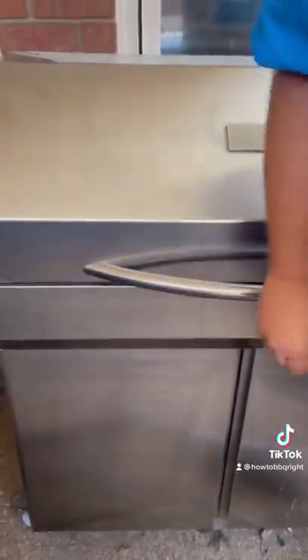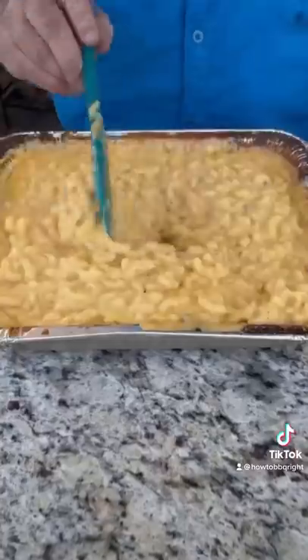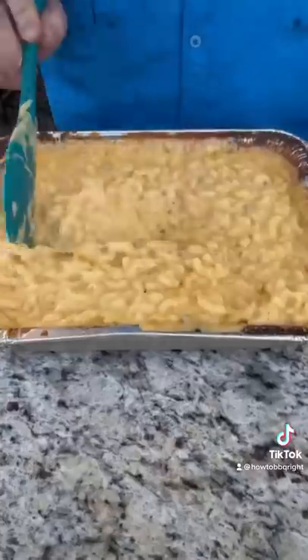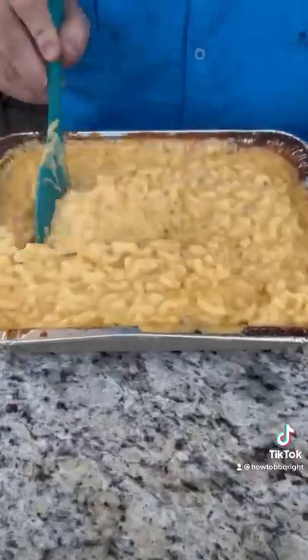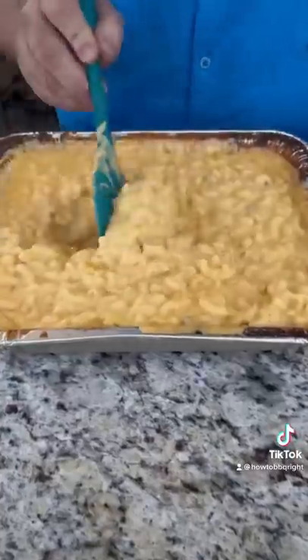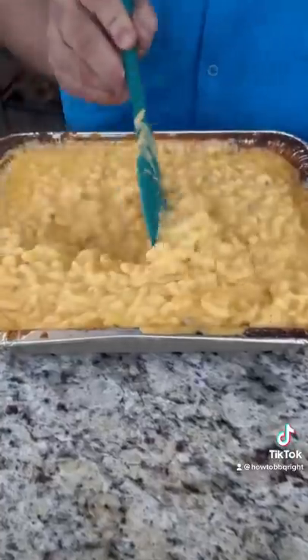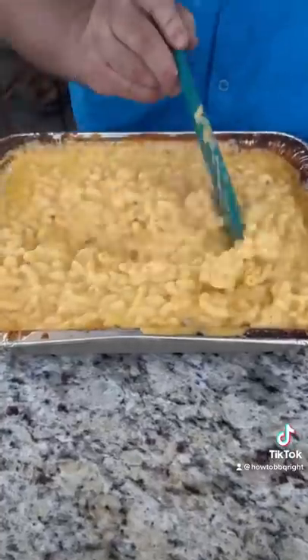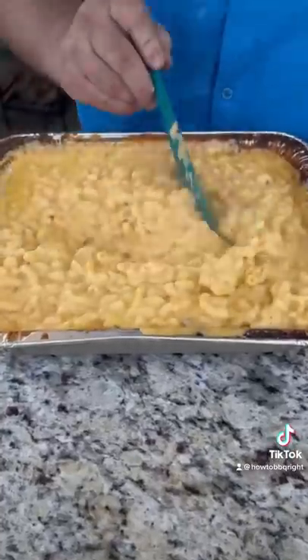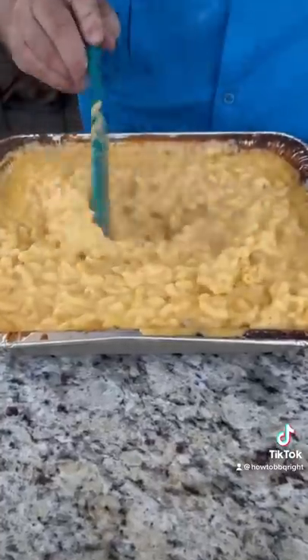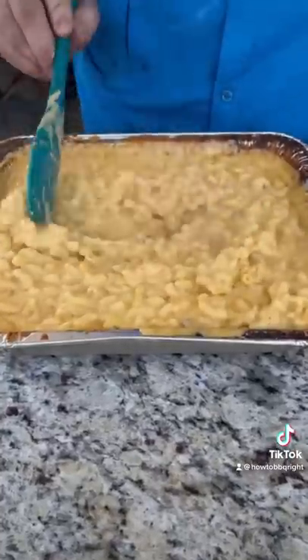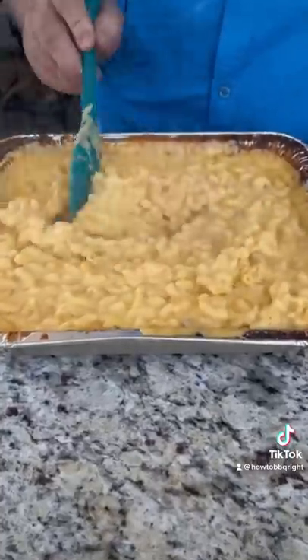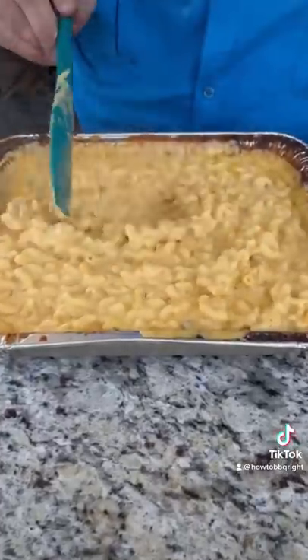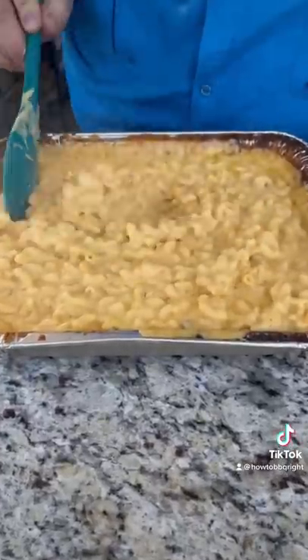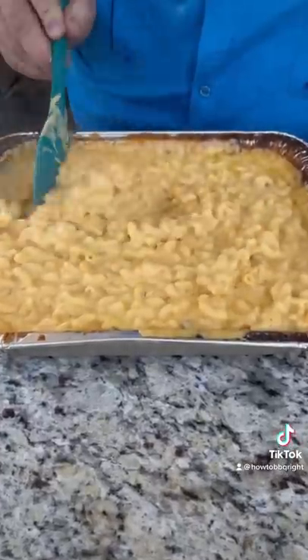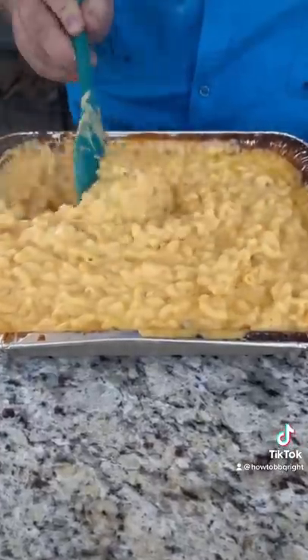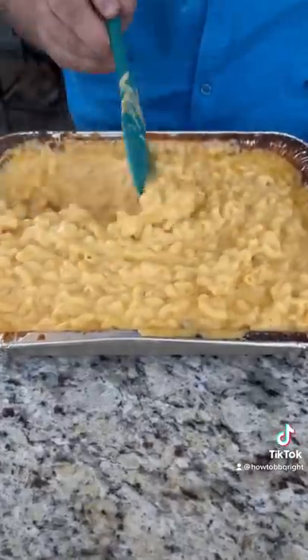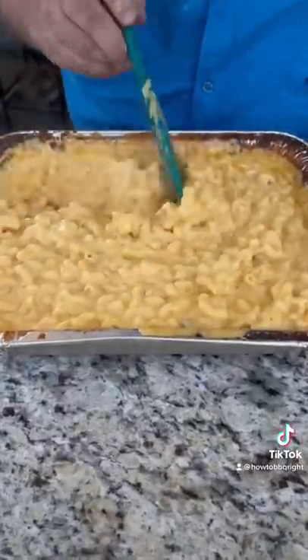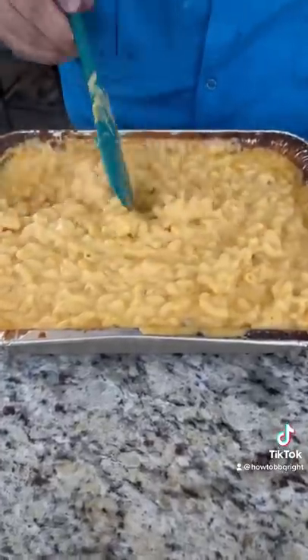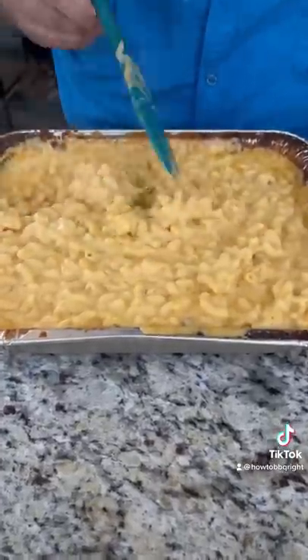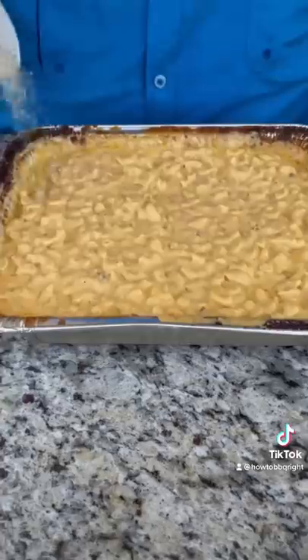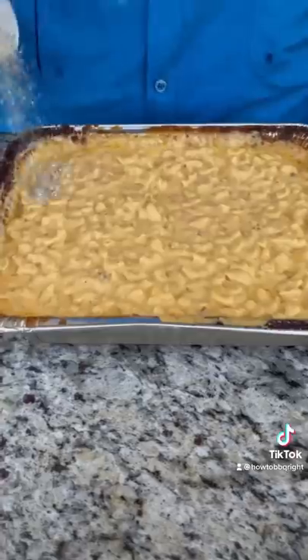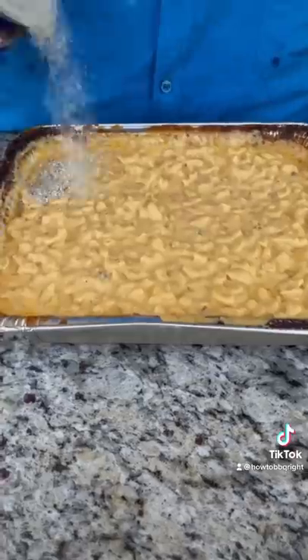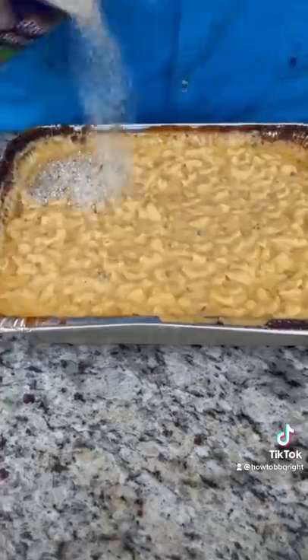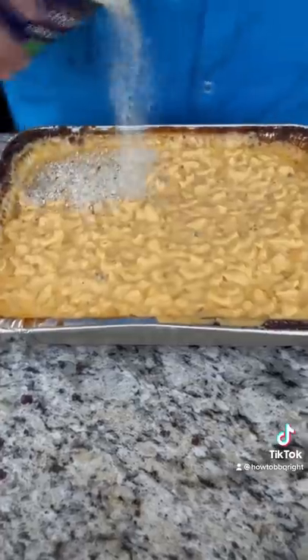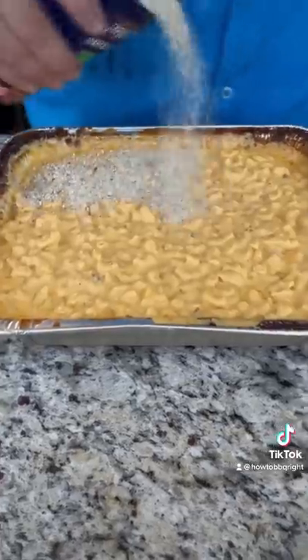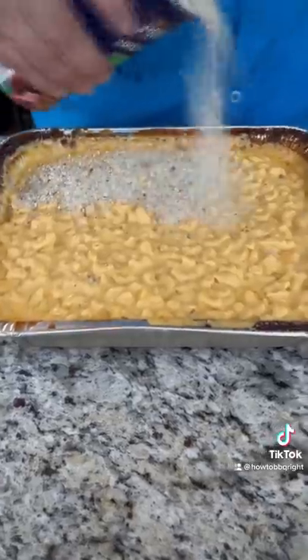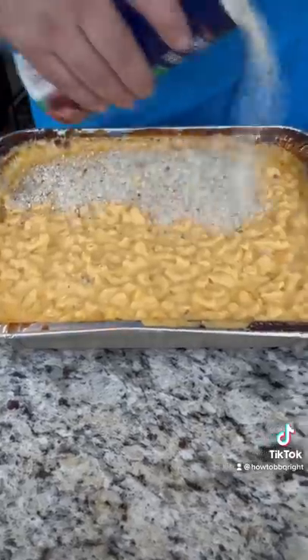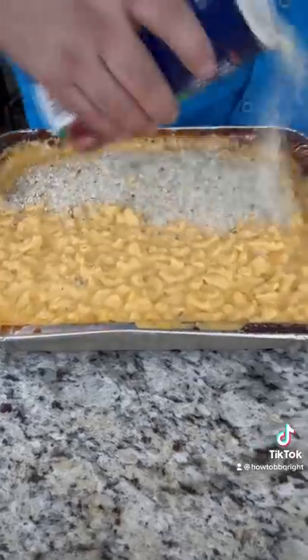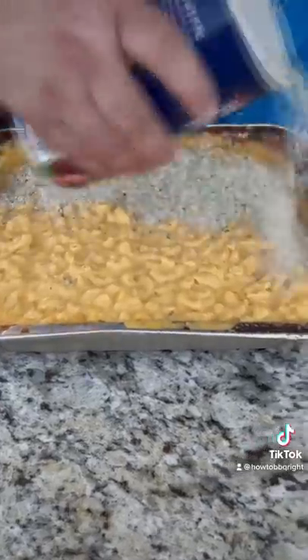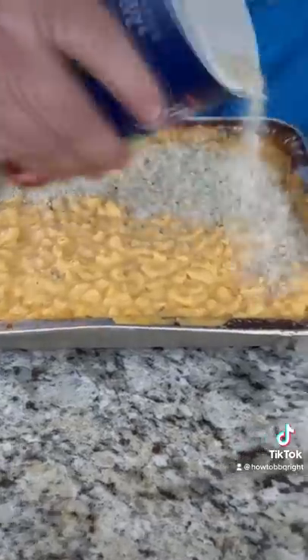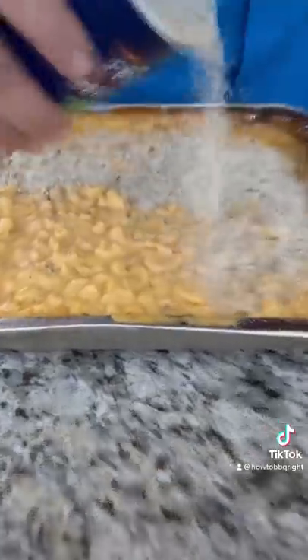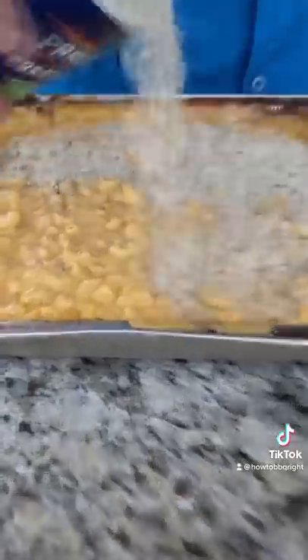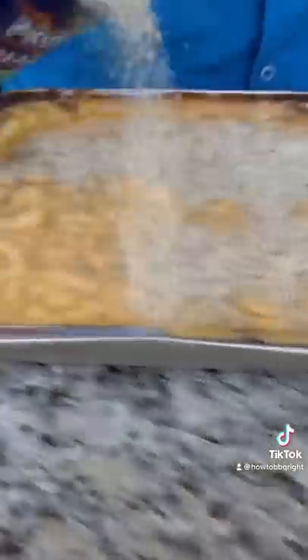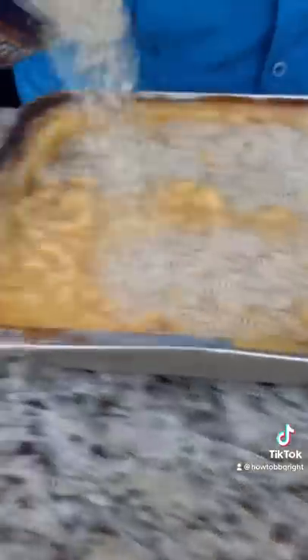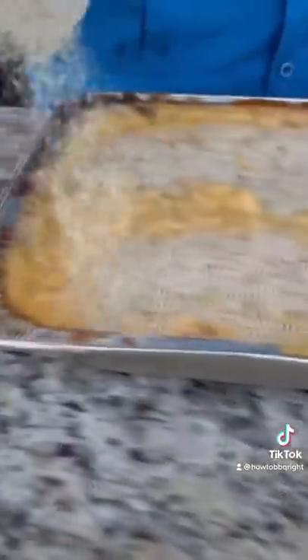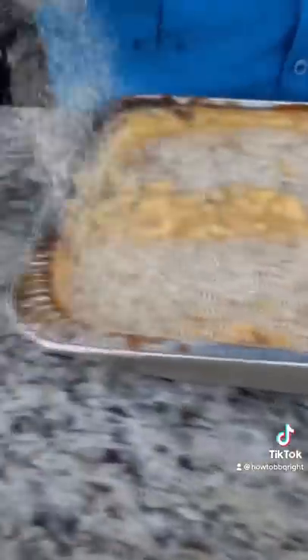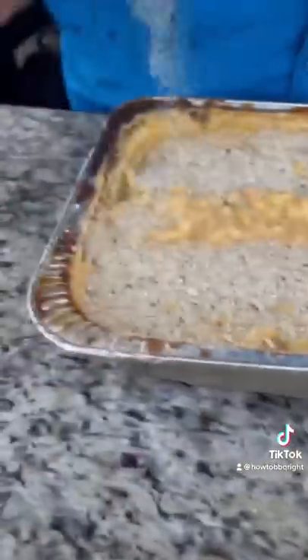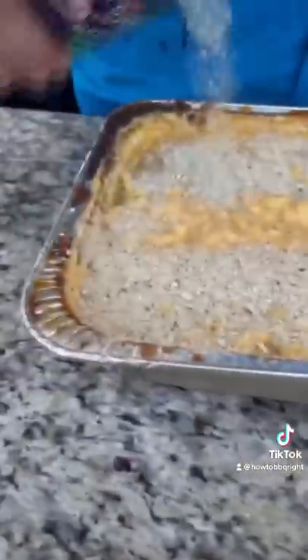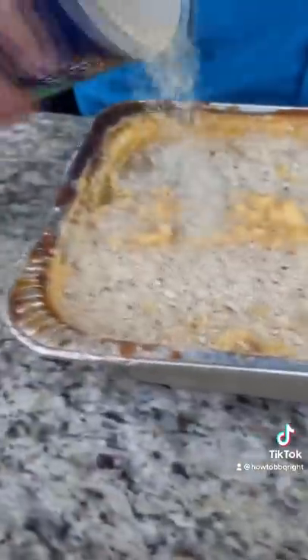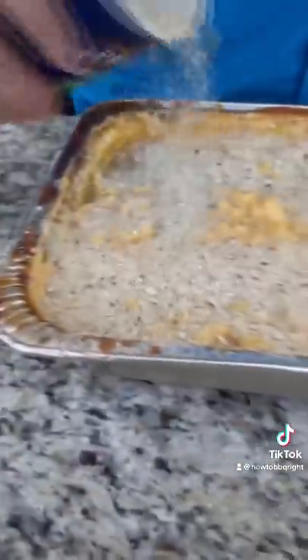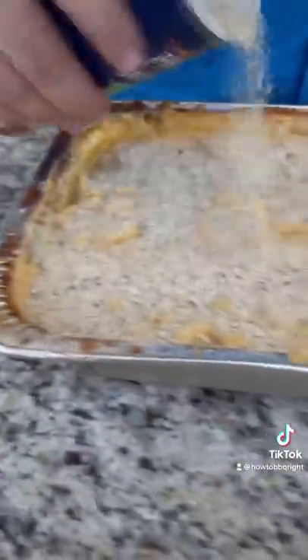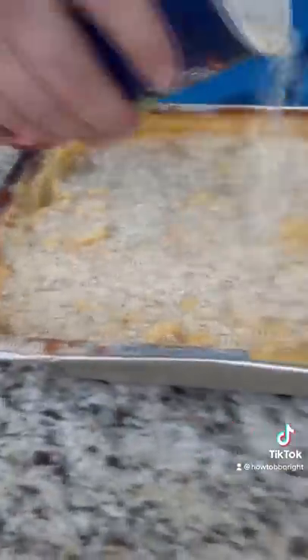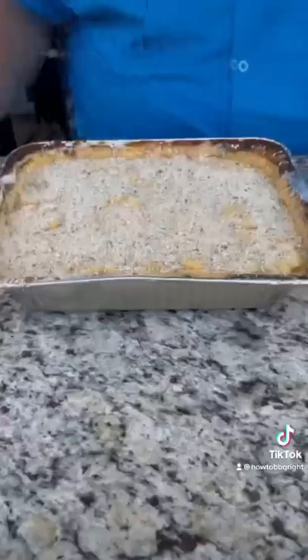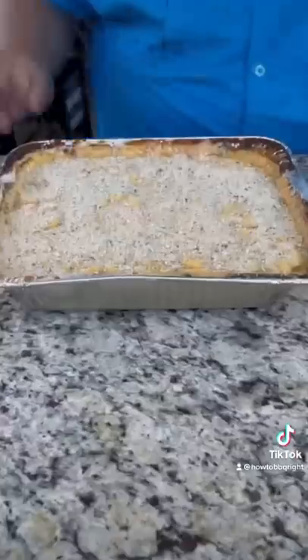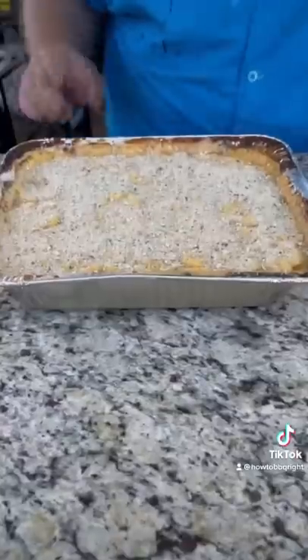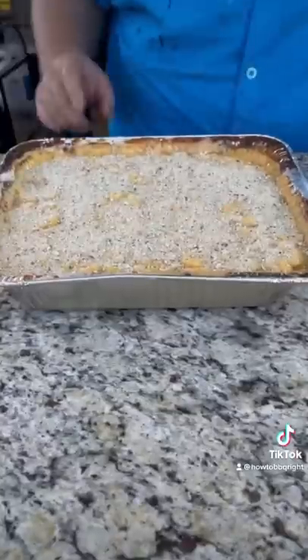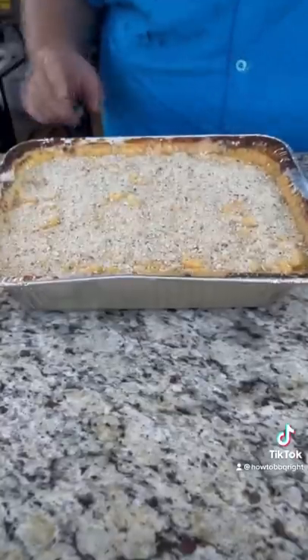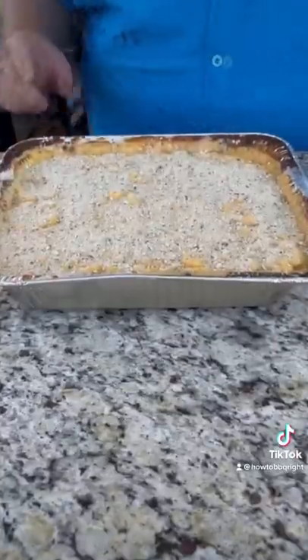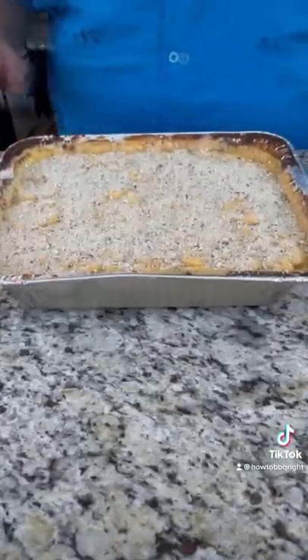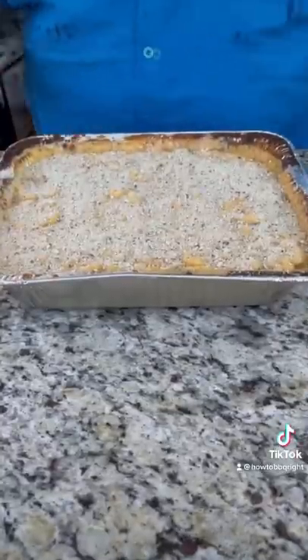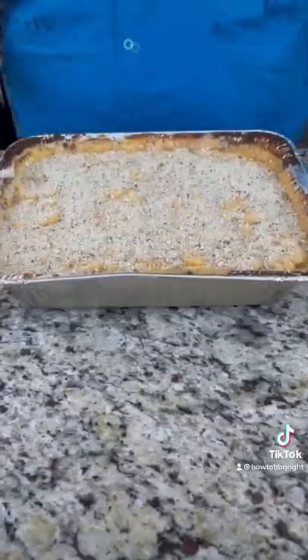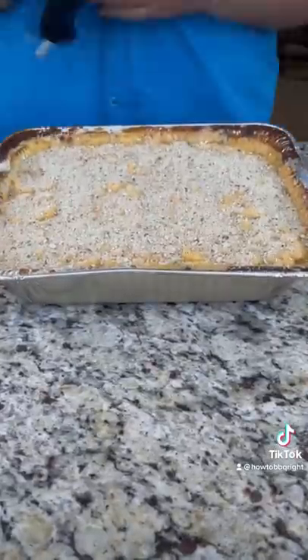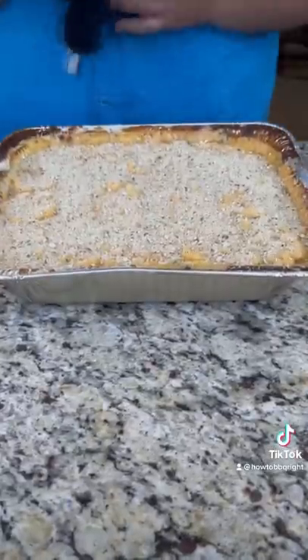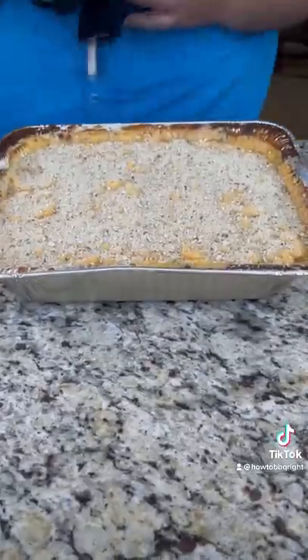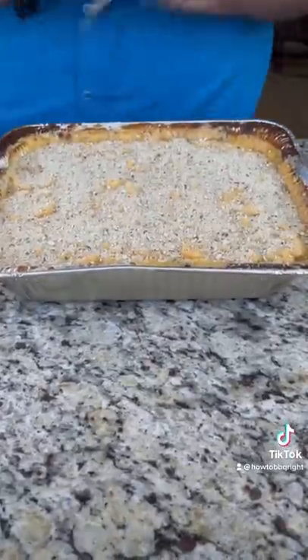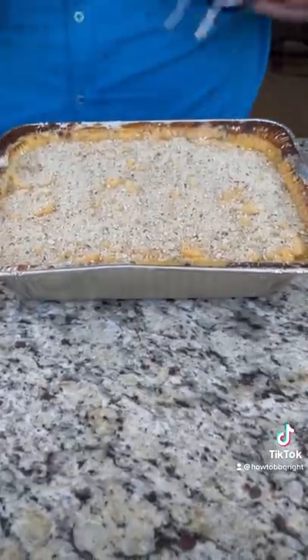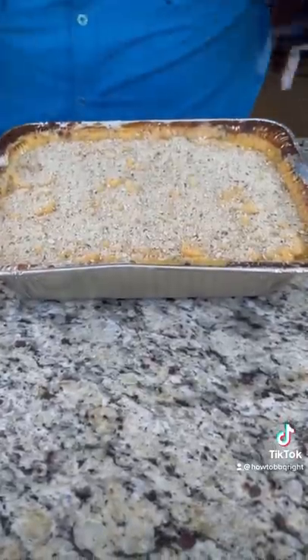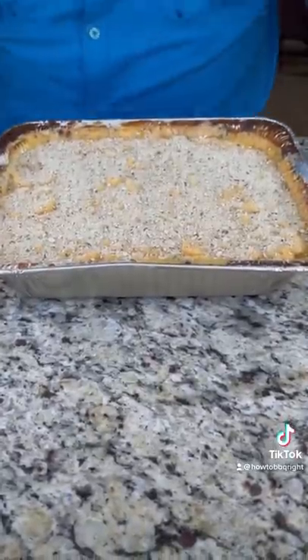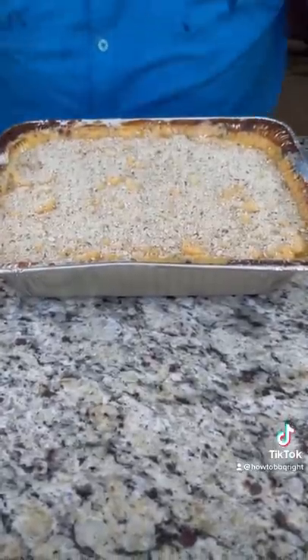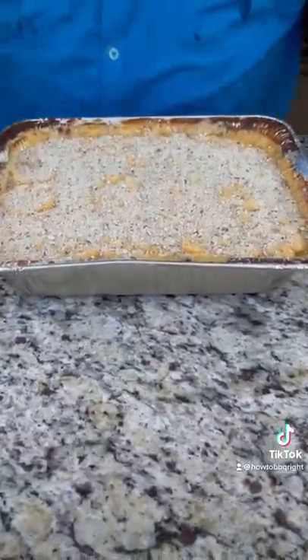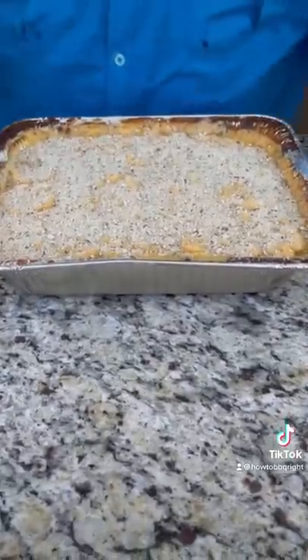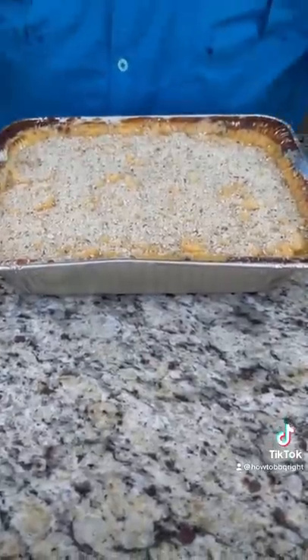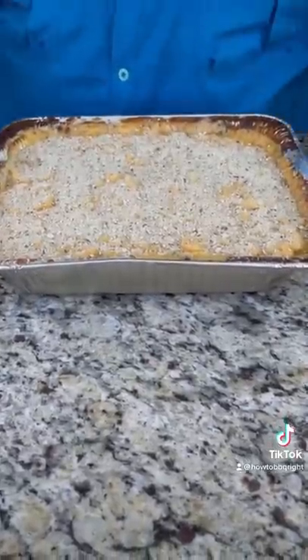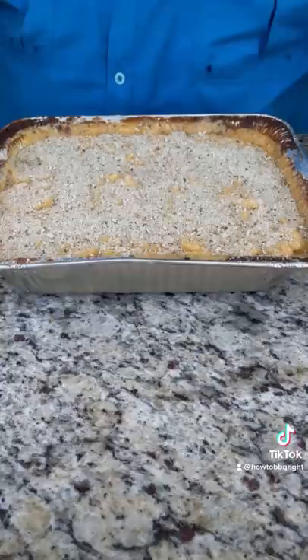After one hour, give it a good stir. Then we're going to put a little bread crumbs right on top, and right back in the pit for about 10 to 15 minutes.